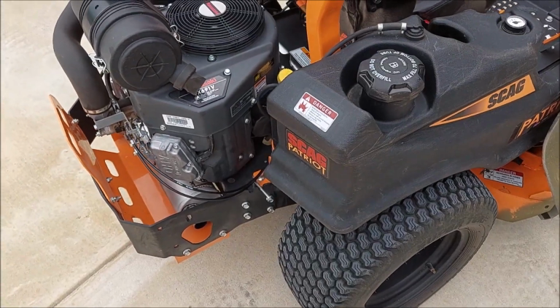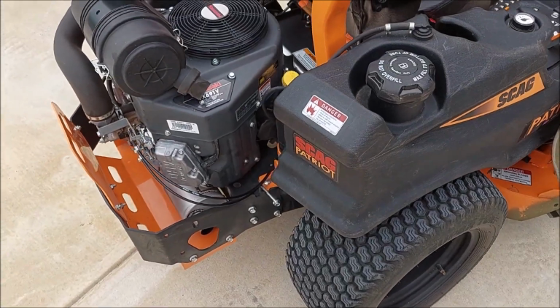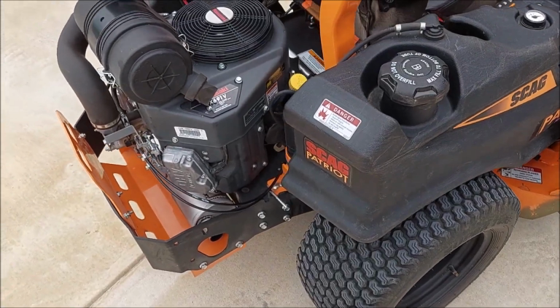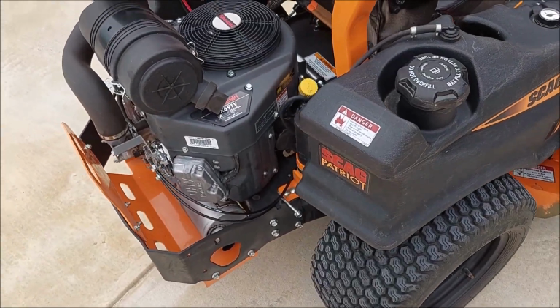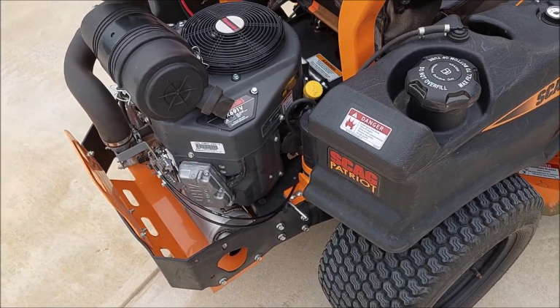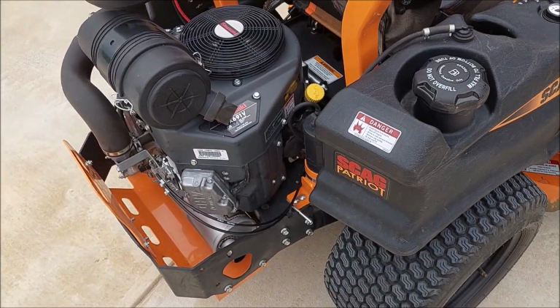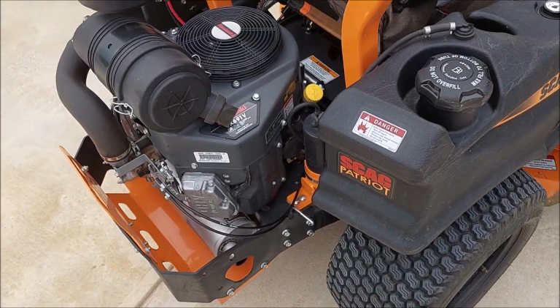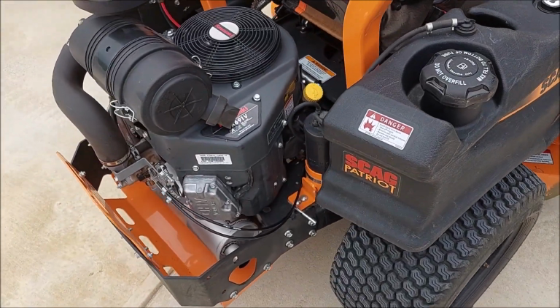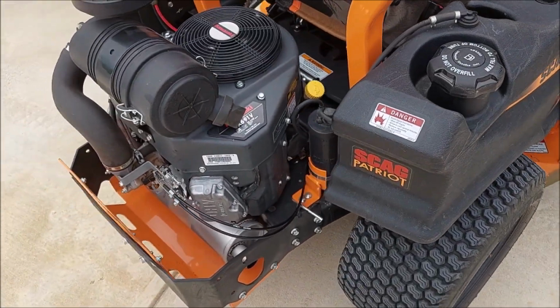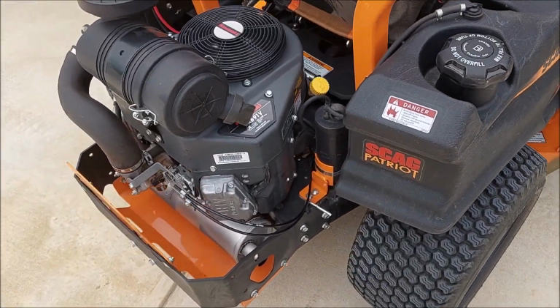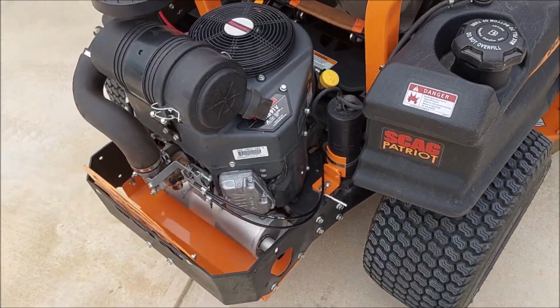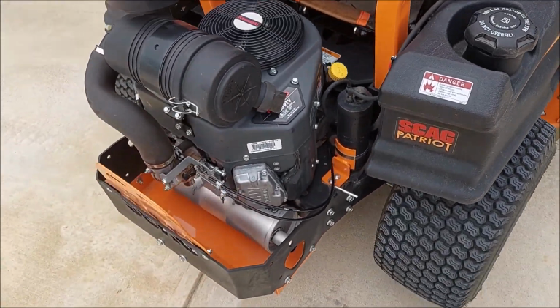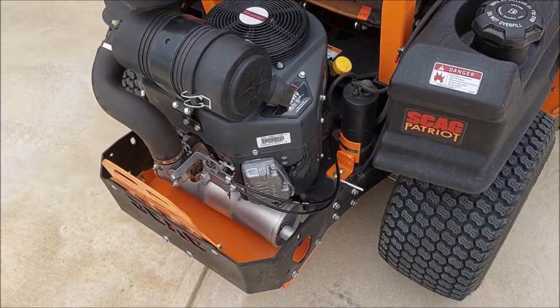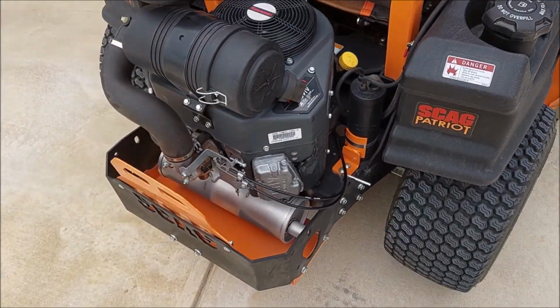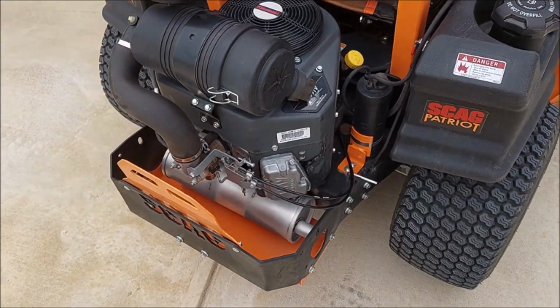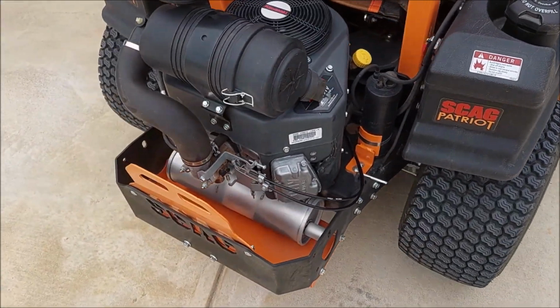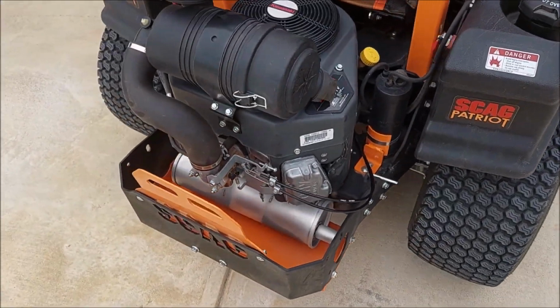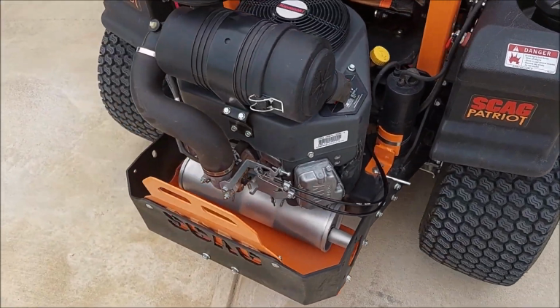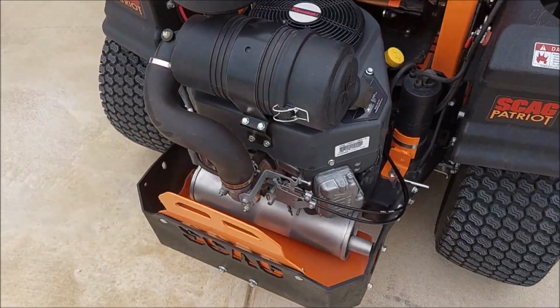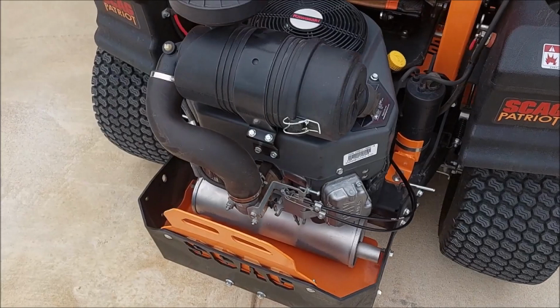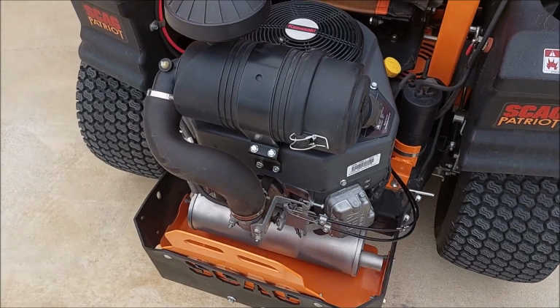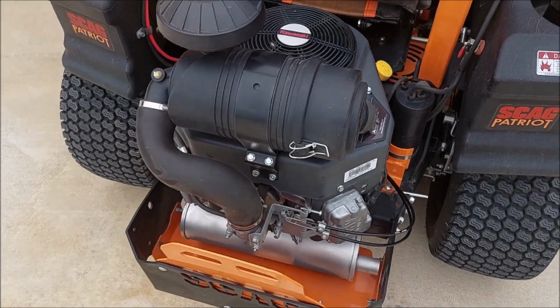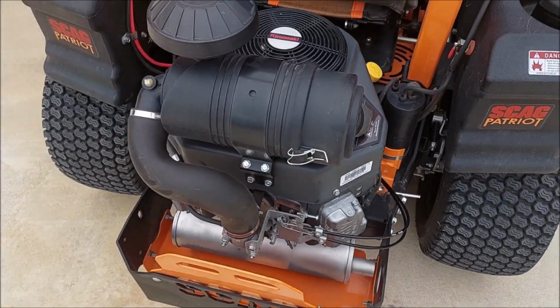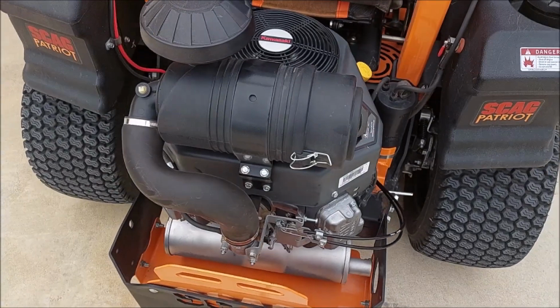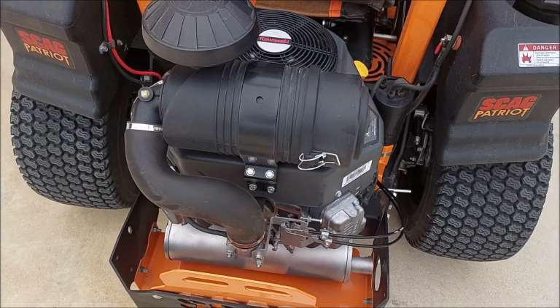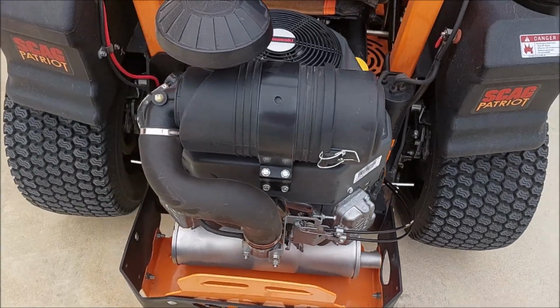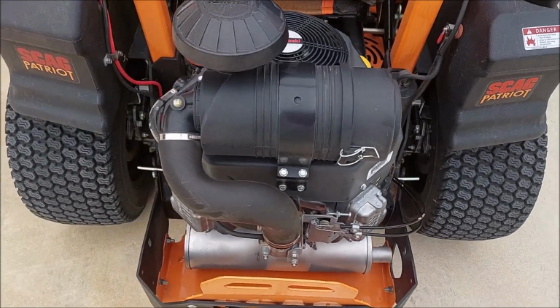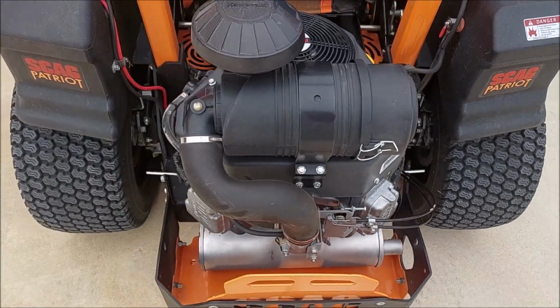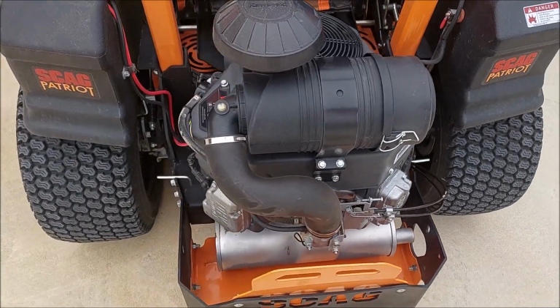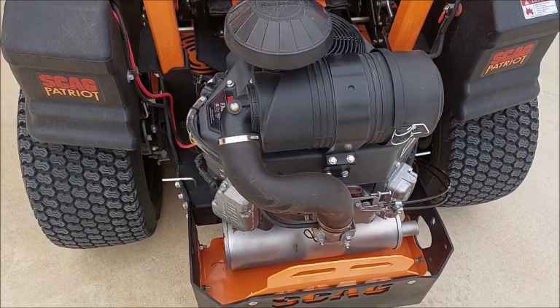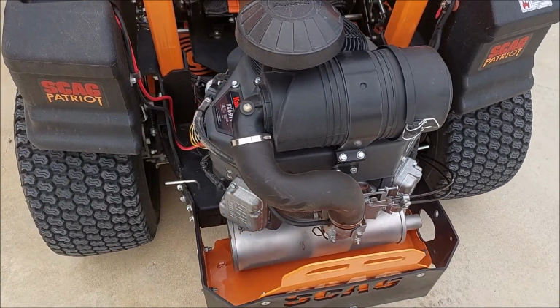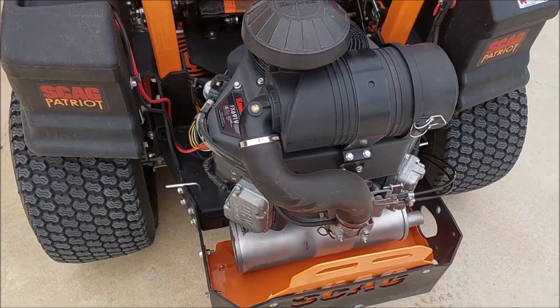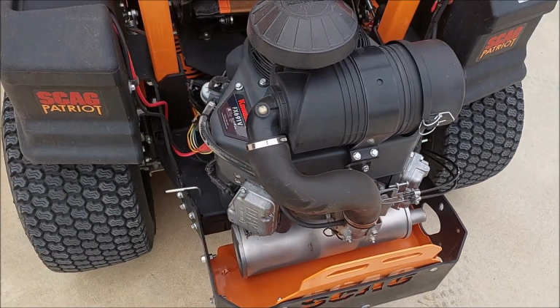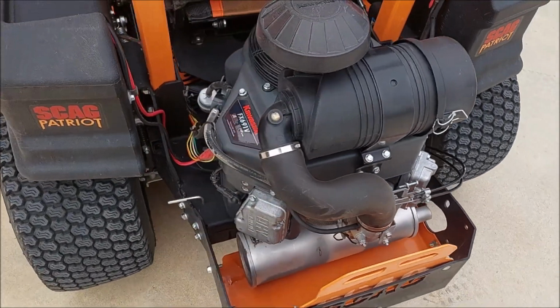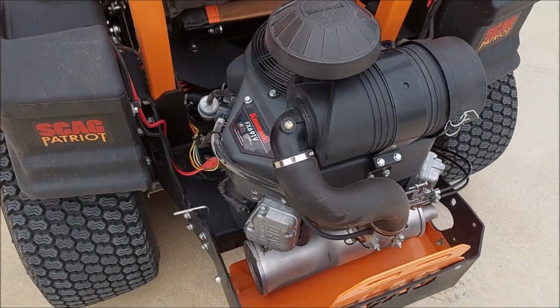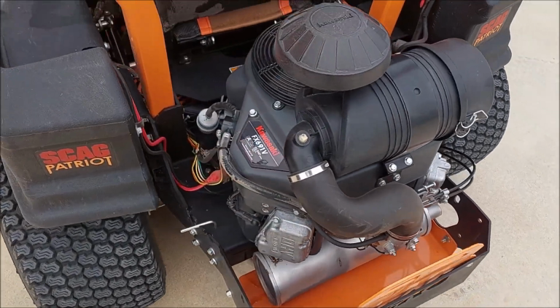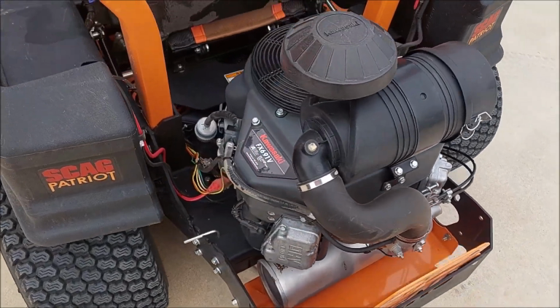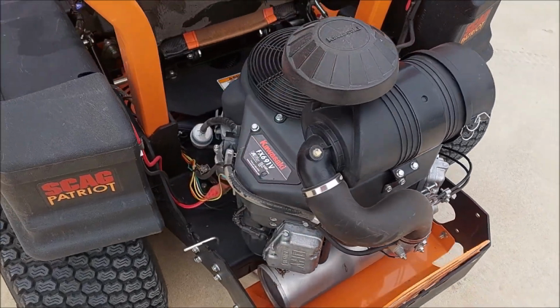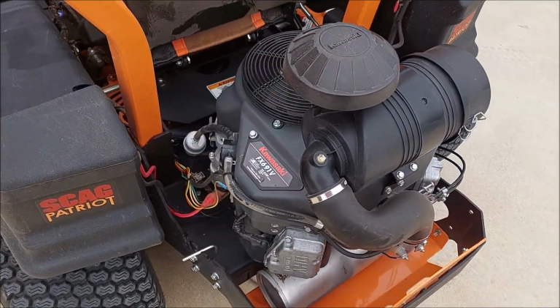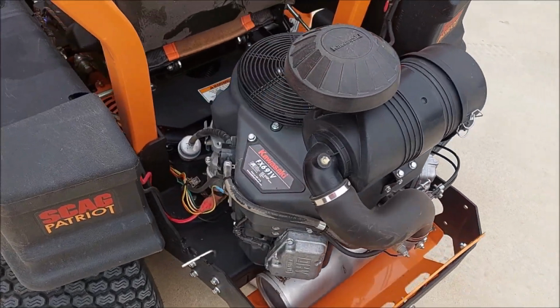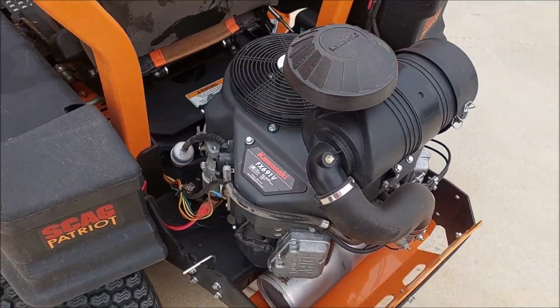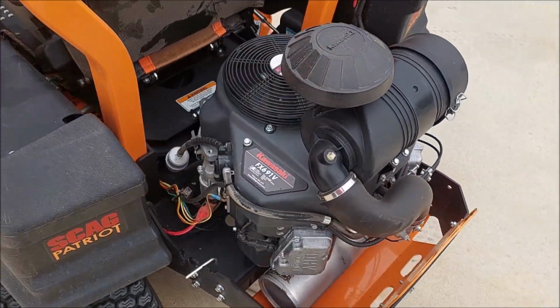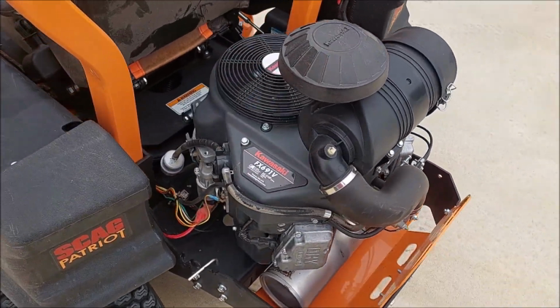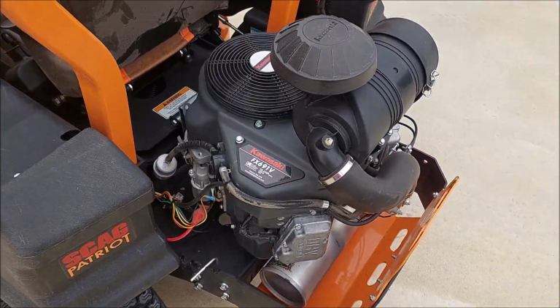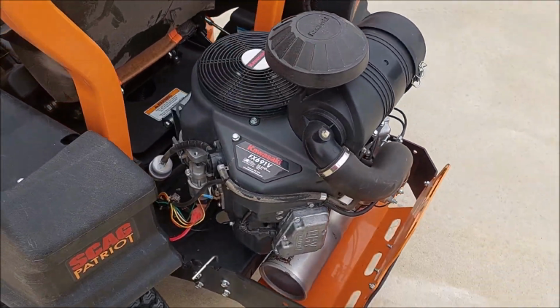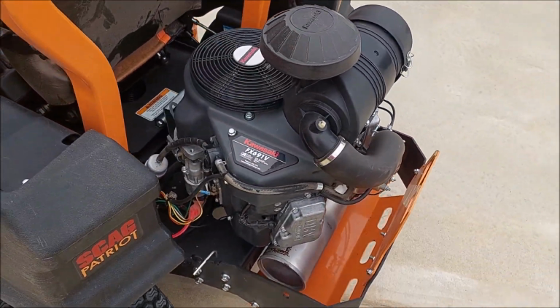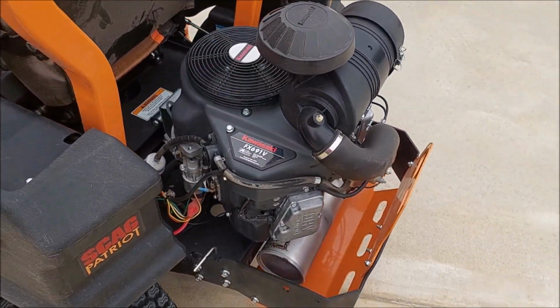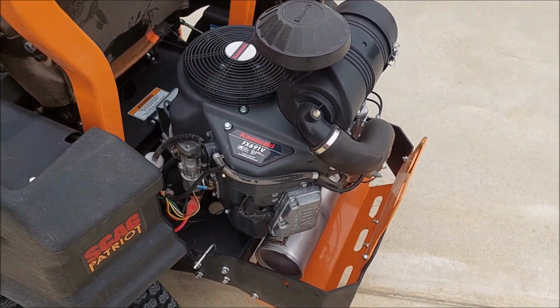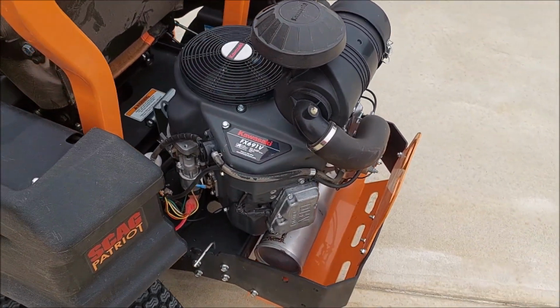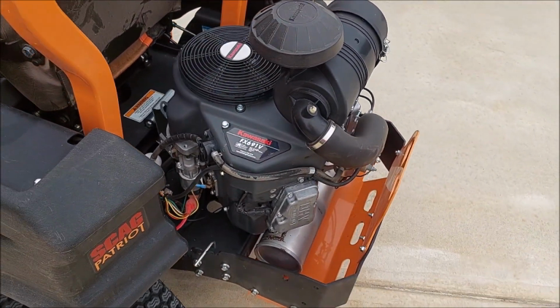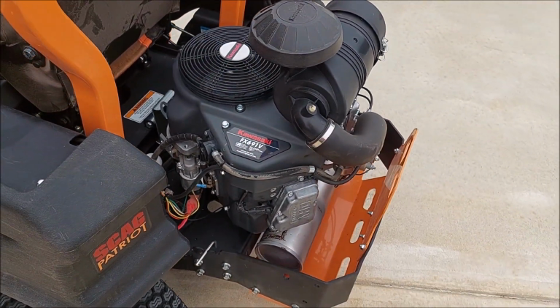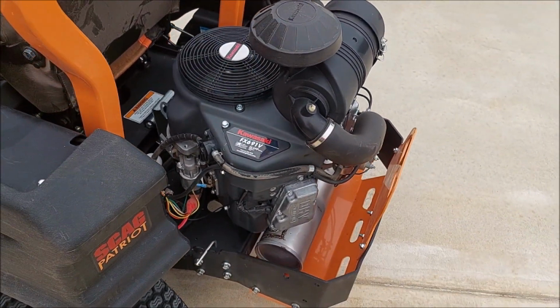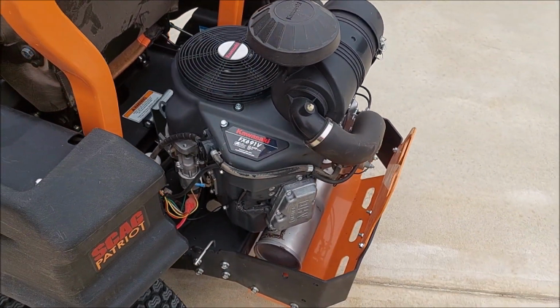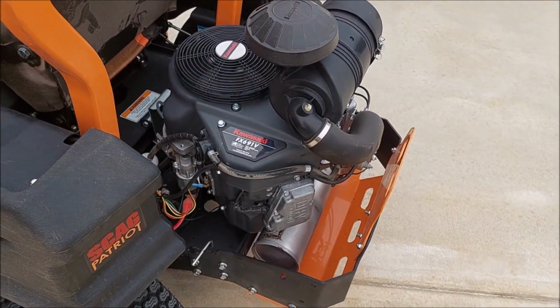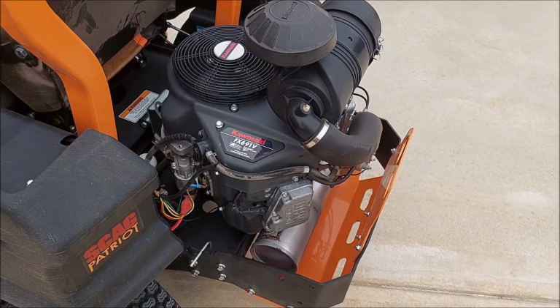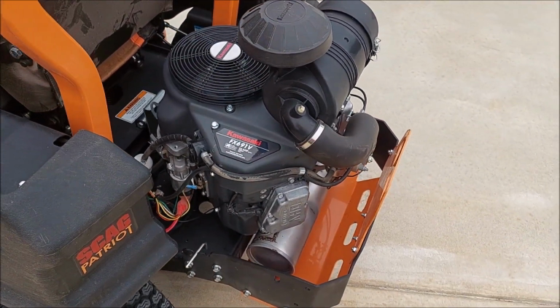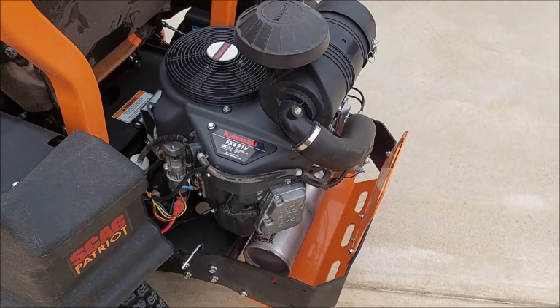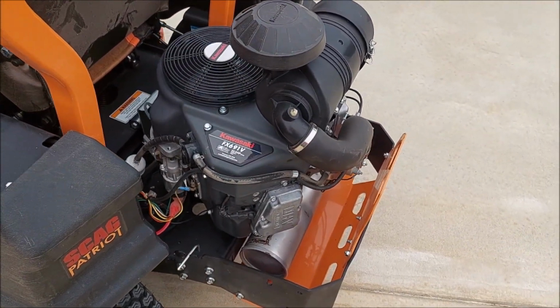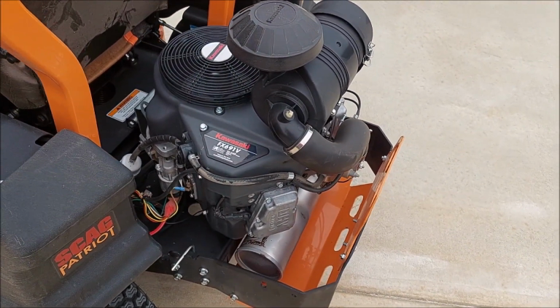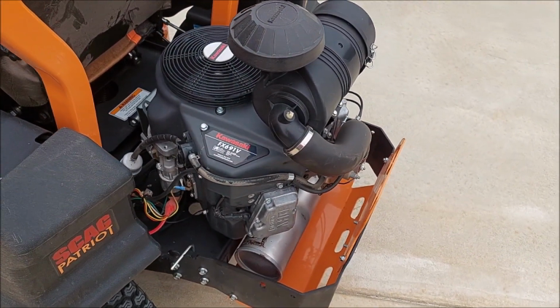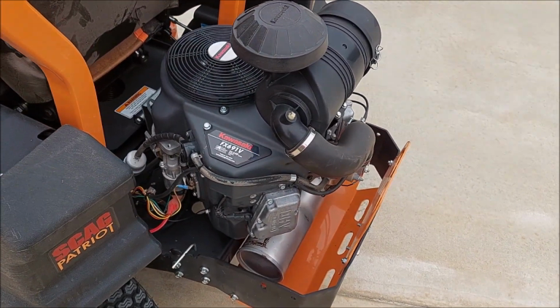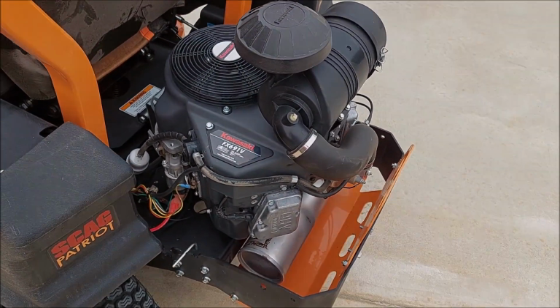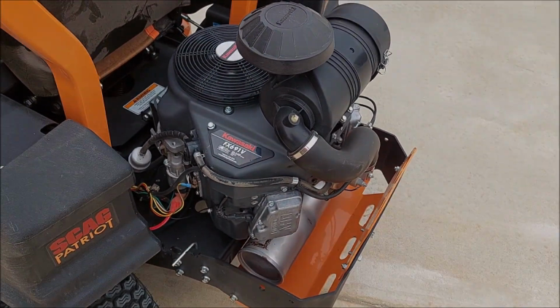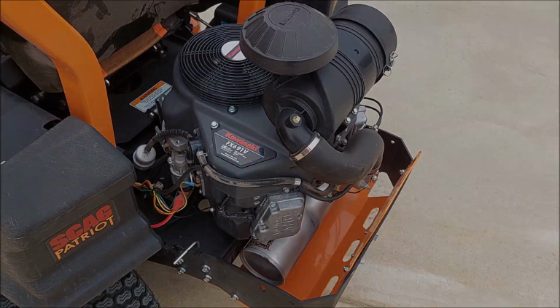Listen to this baby purr now — sounds good.